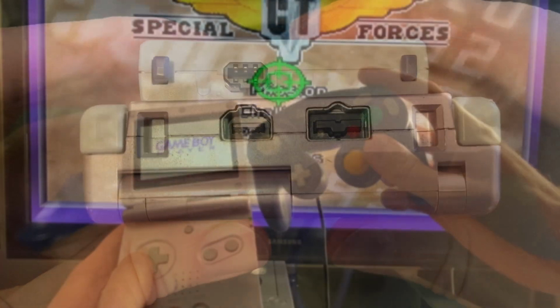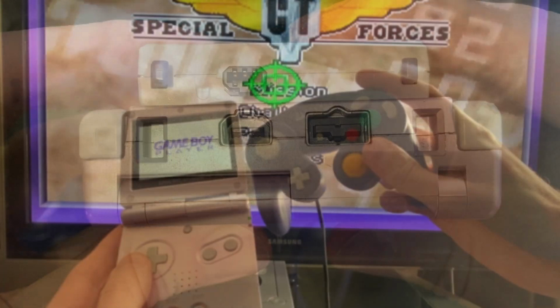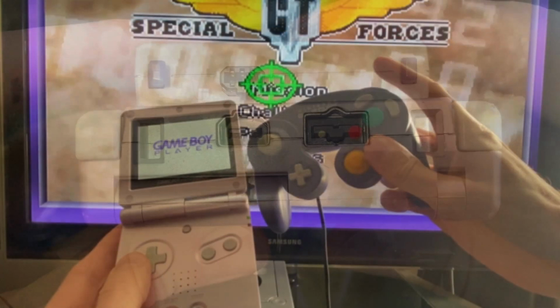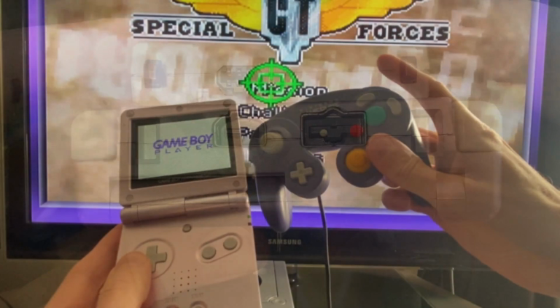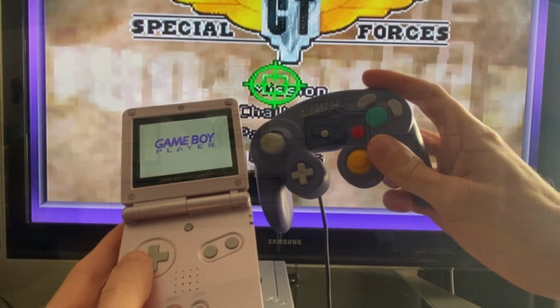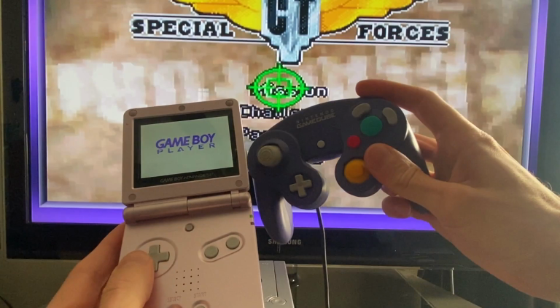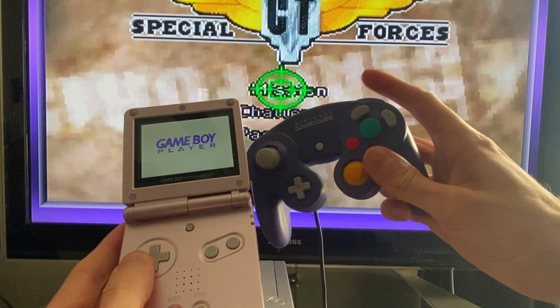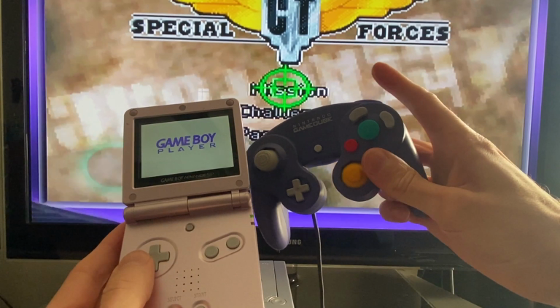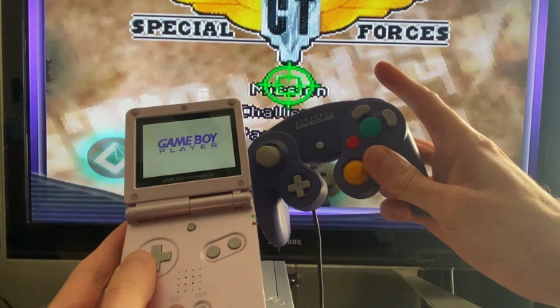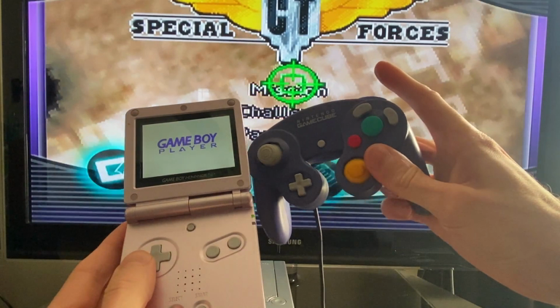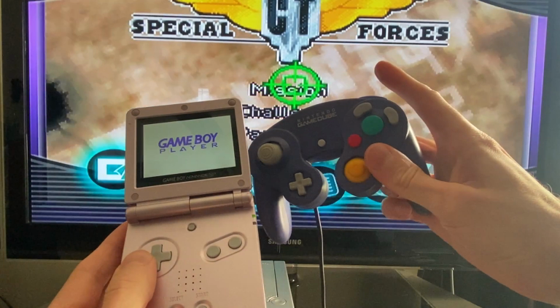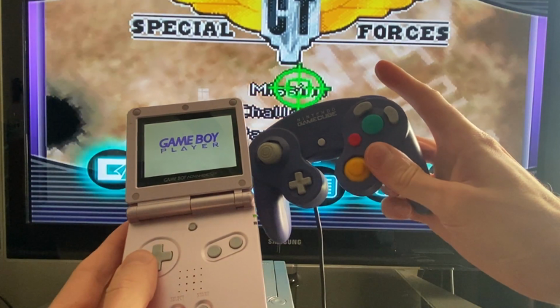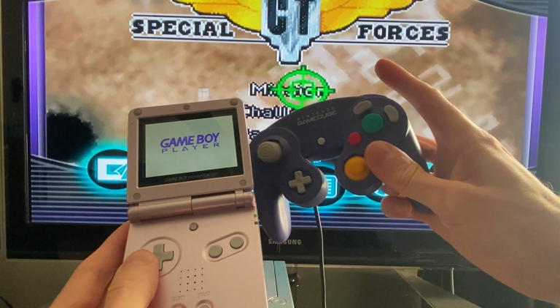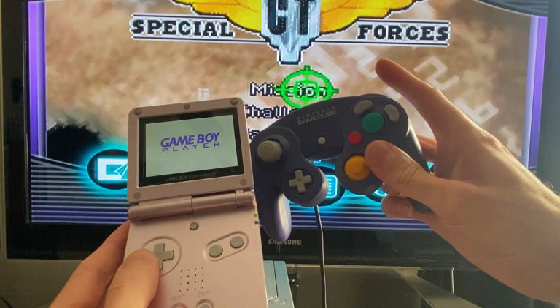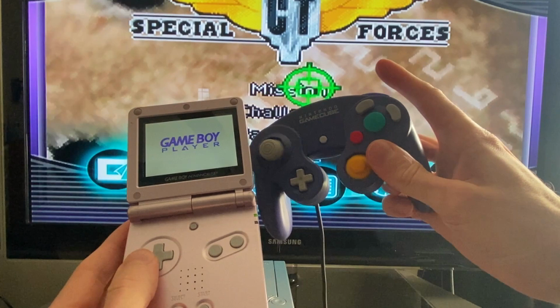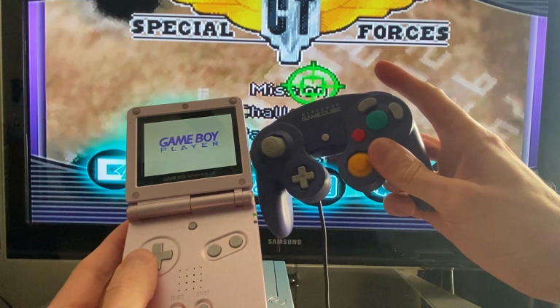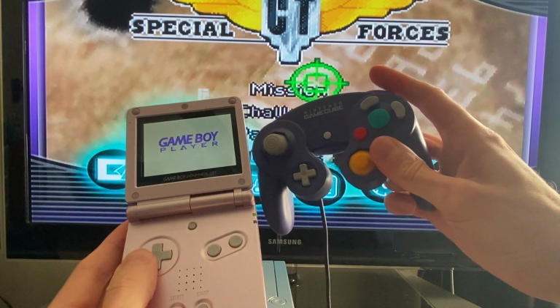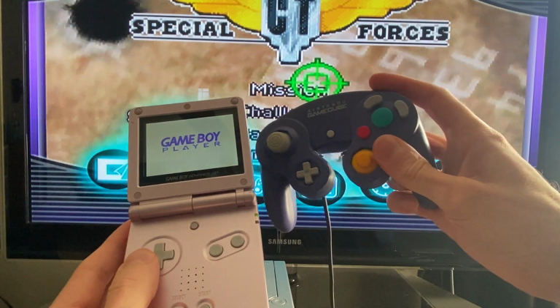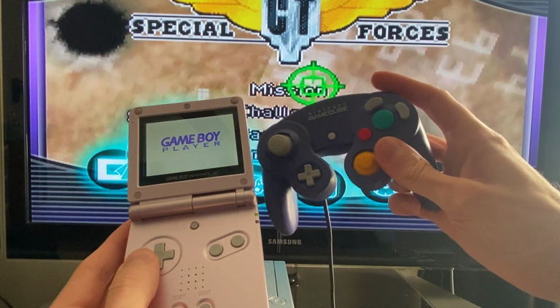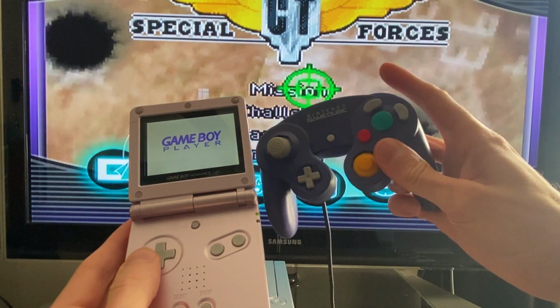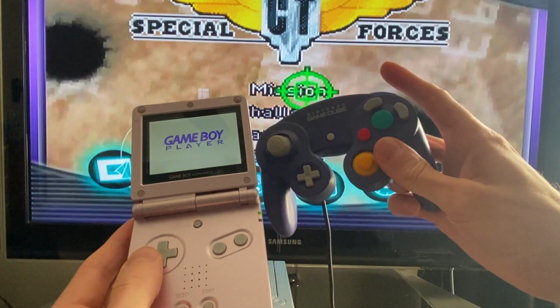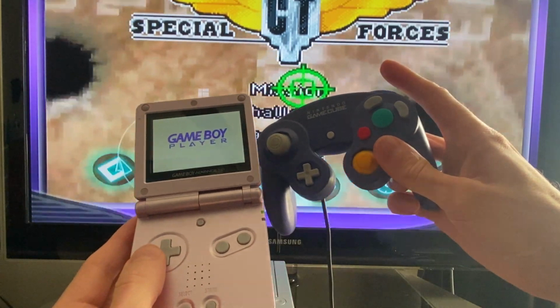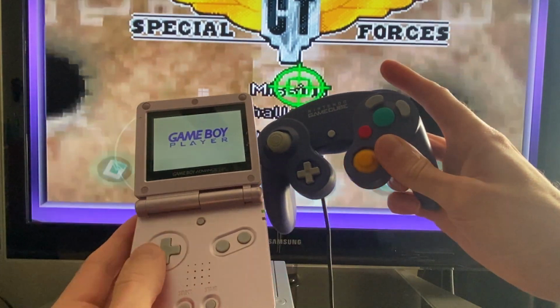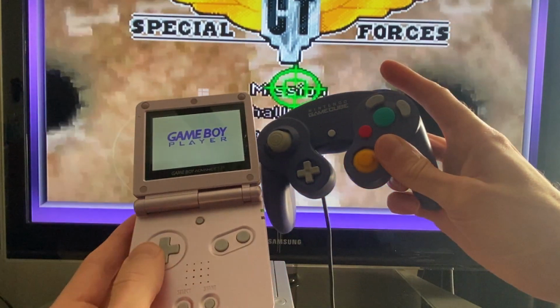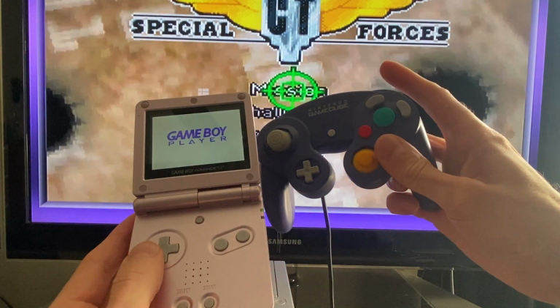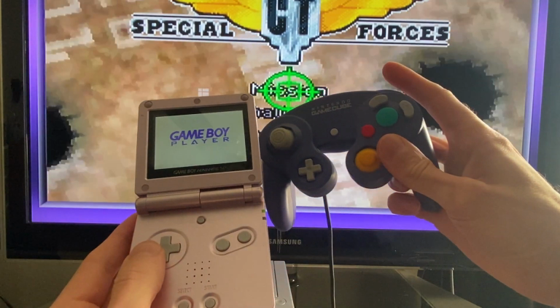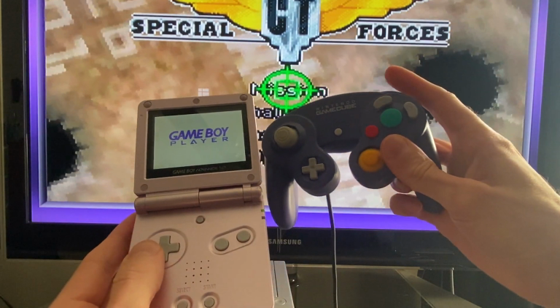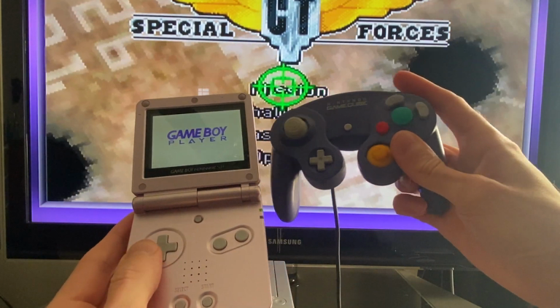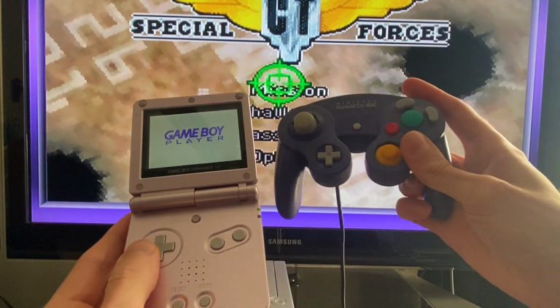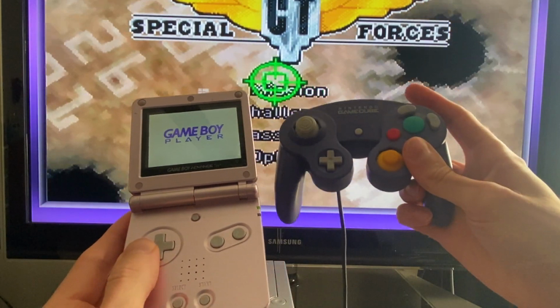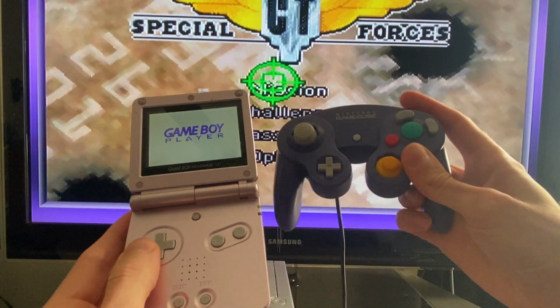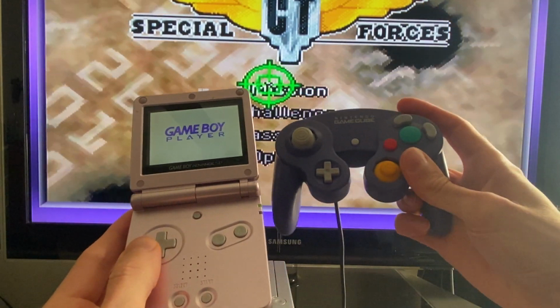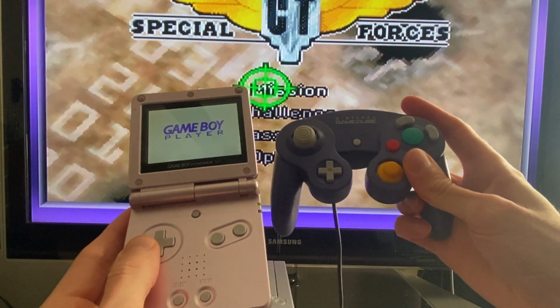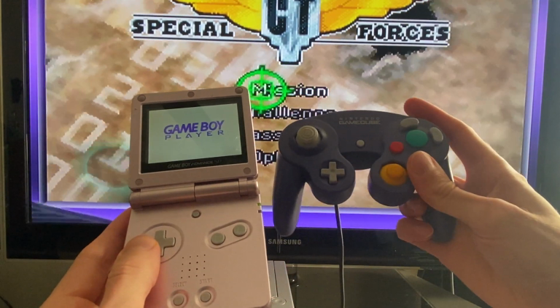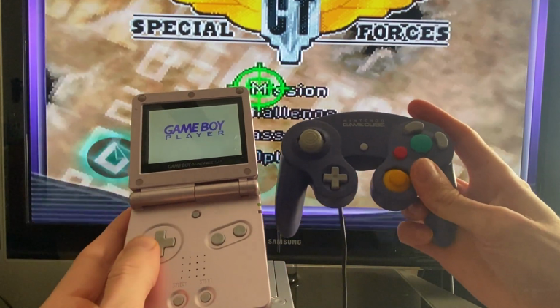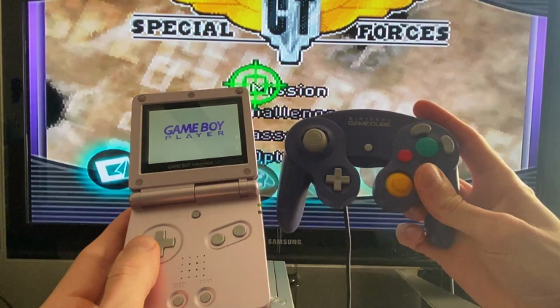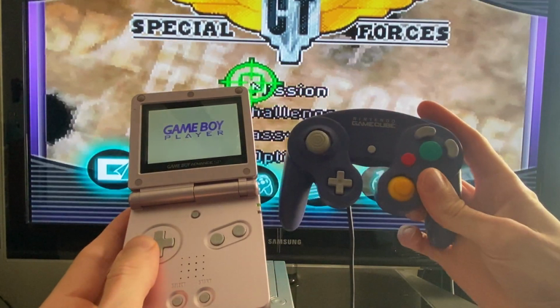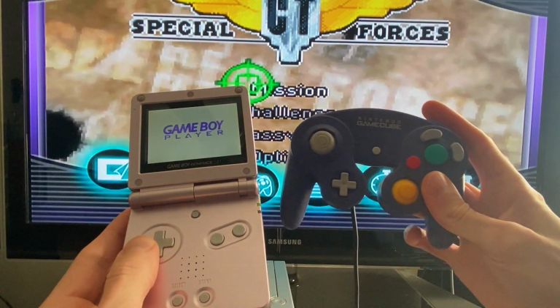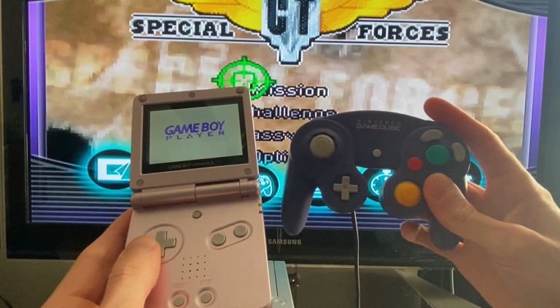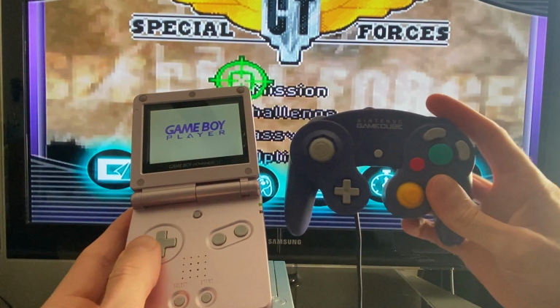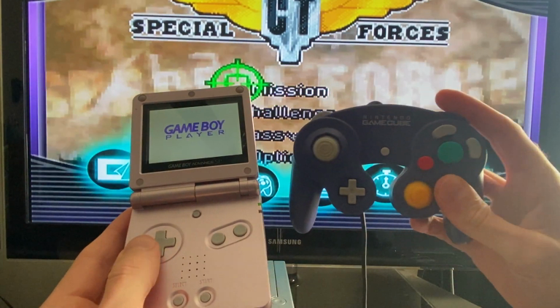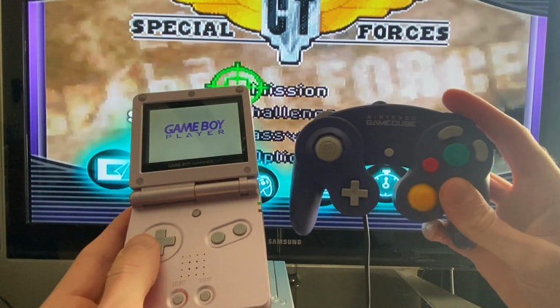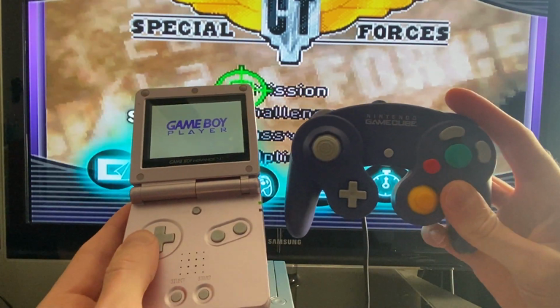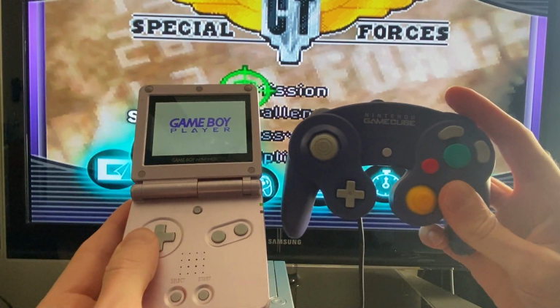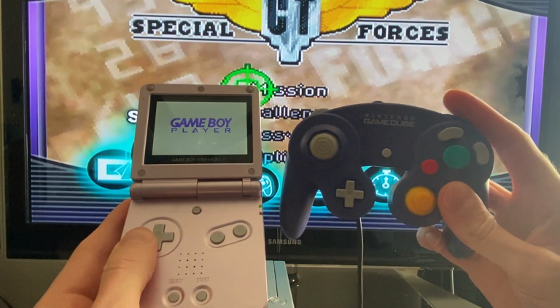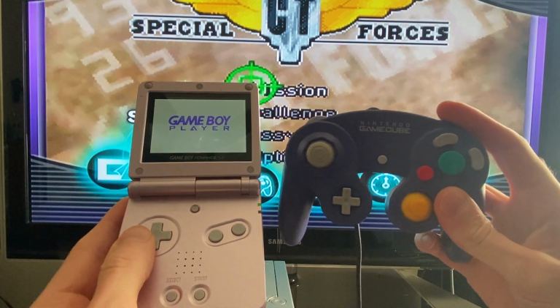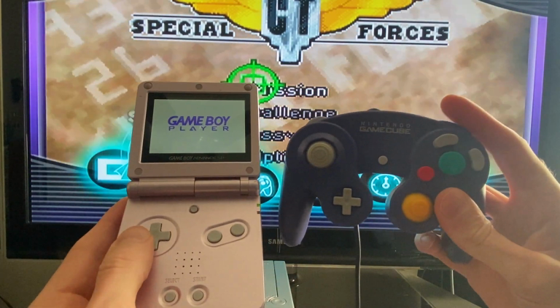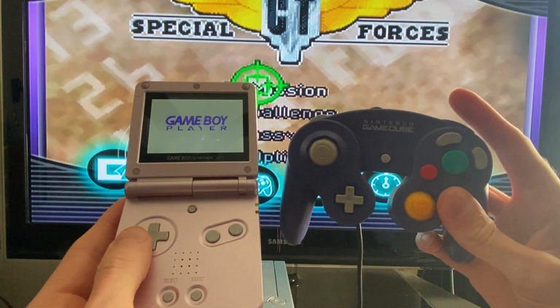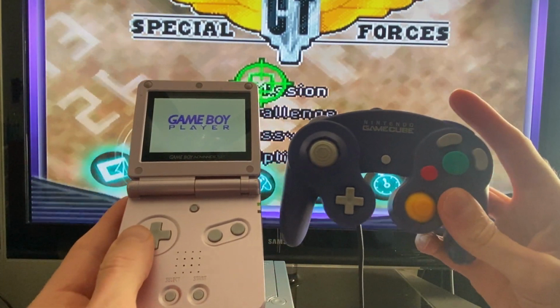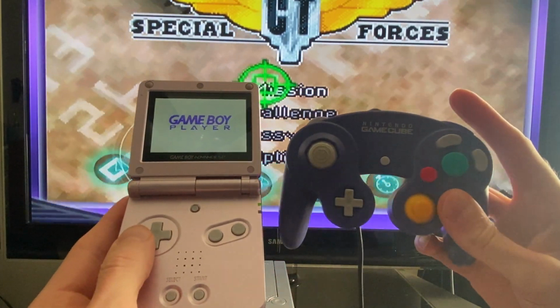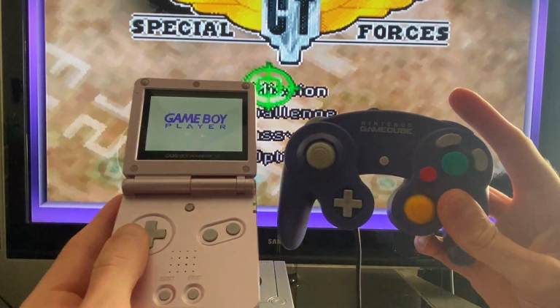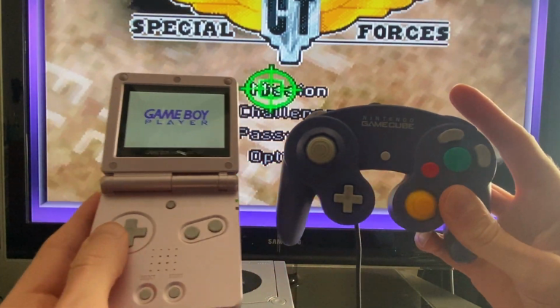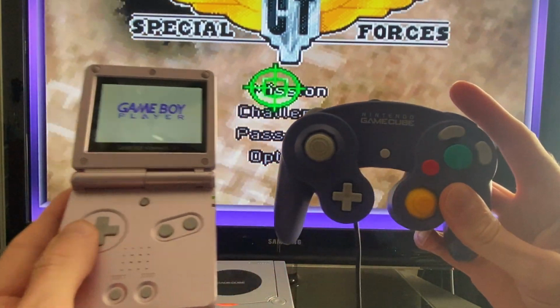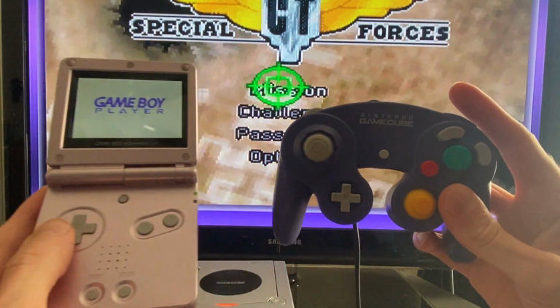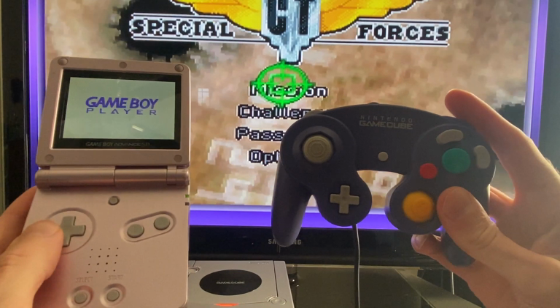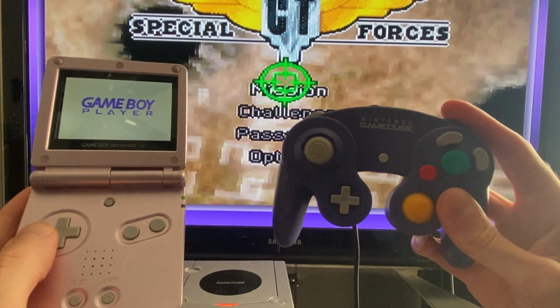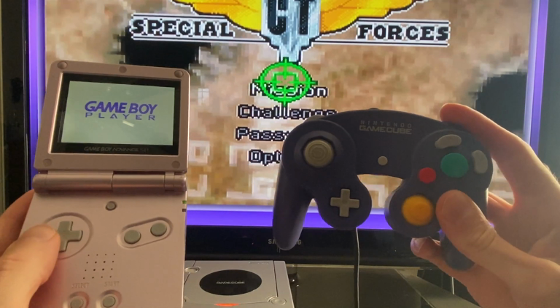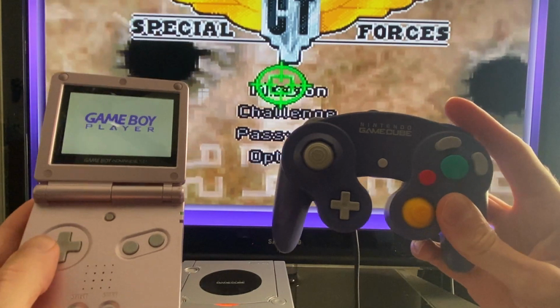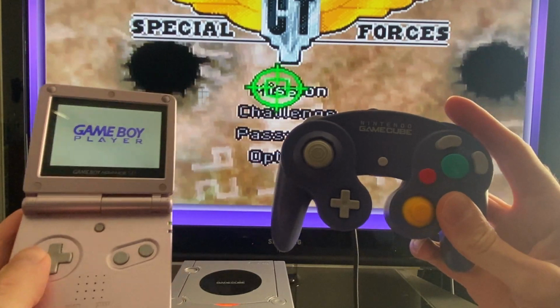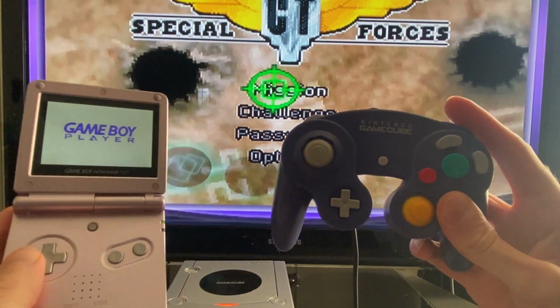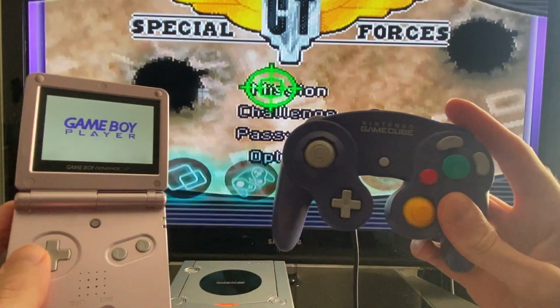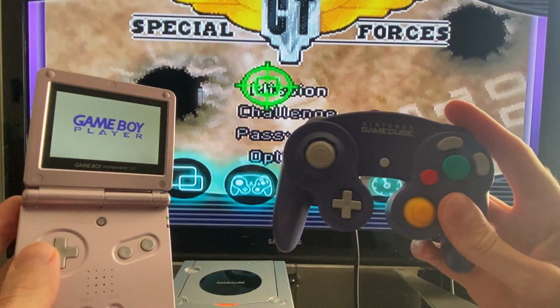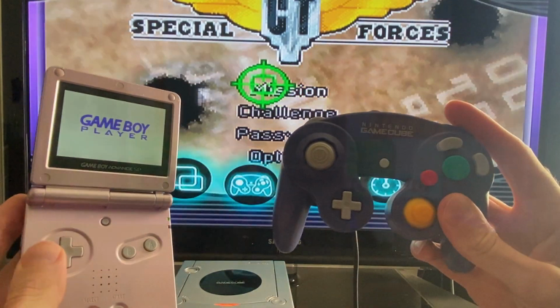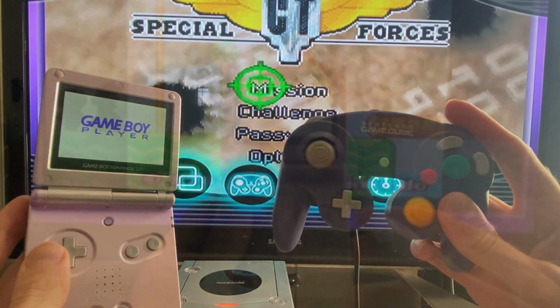It's also important to note that you'll still need to use the GameCube controller to access the Game Boy Player's menu, since the GBA doesn't have a Z button.